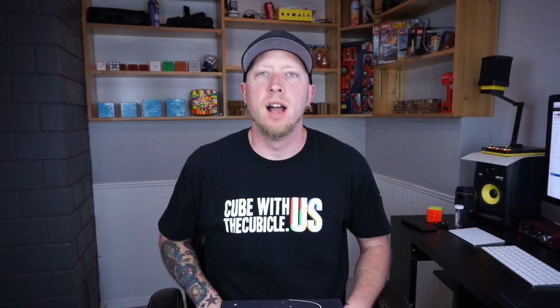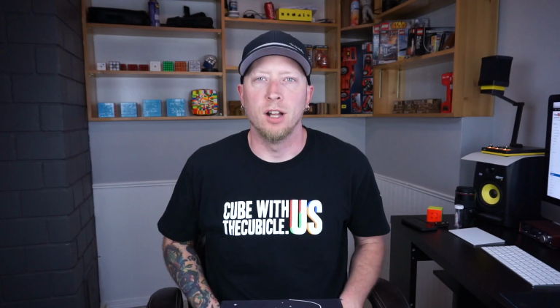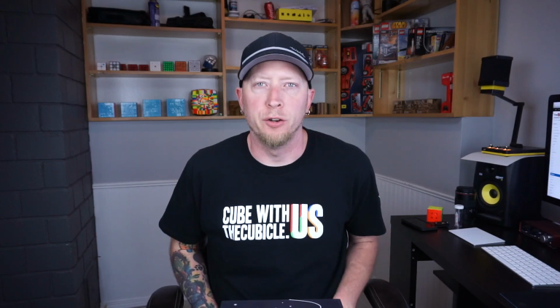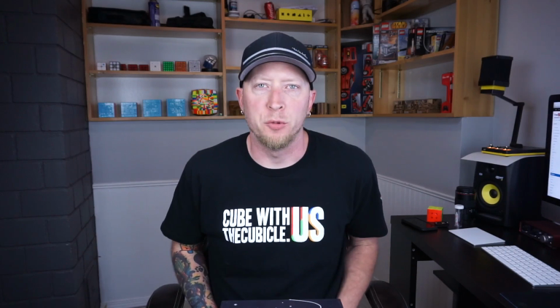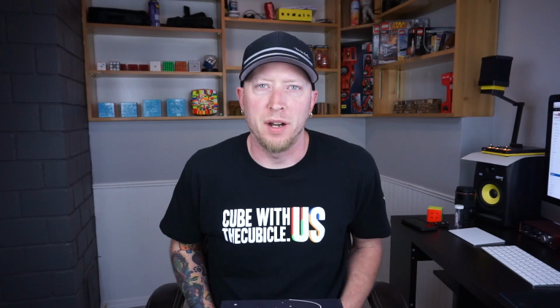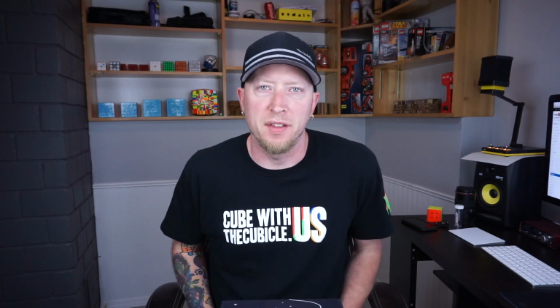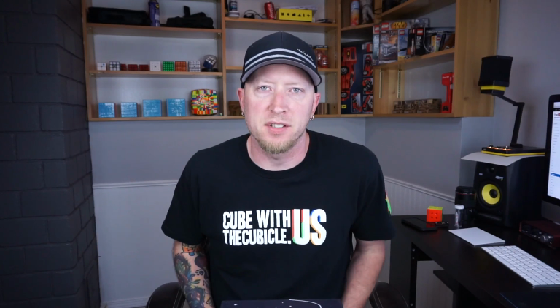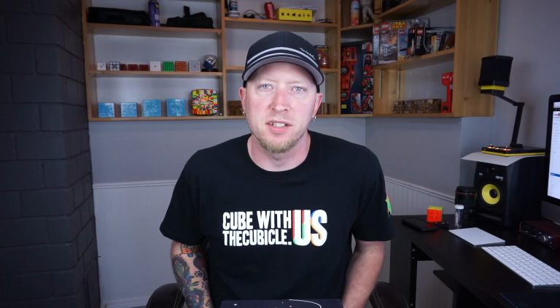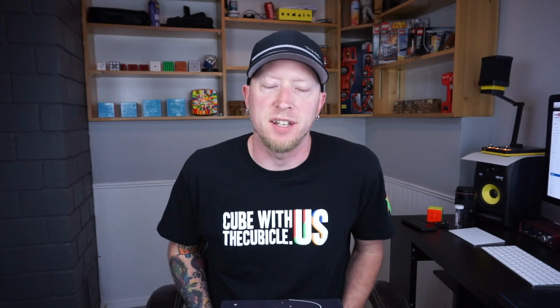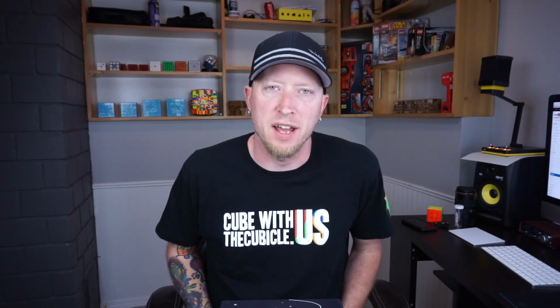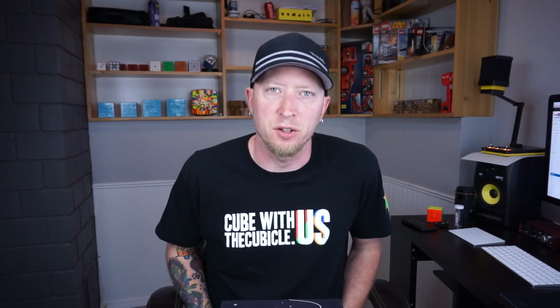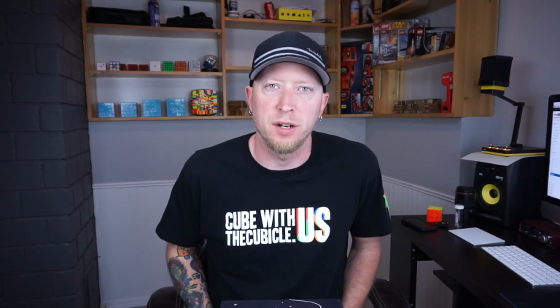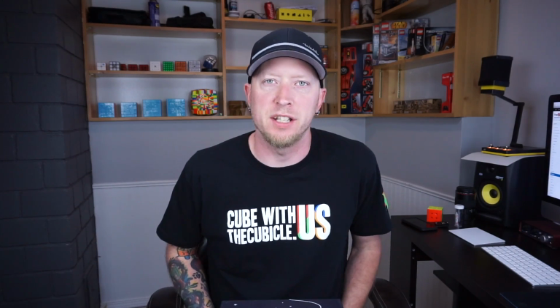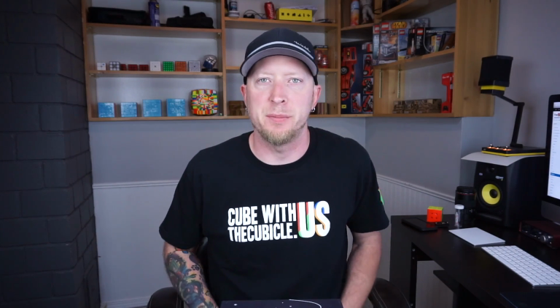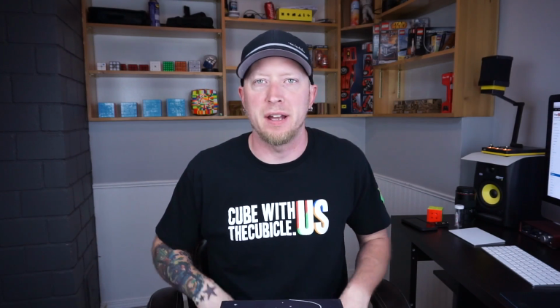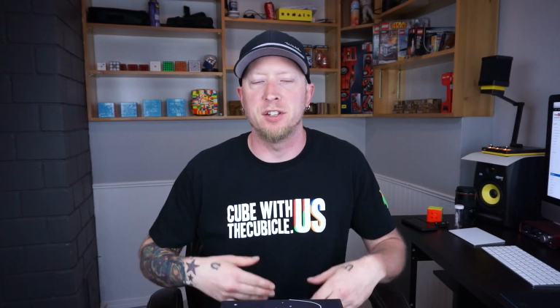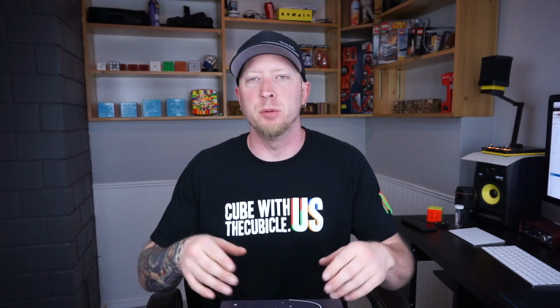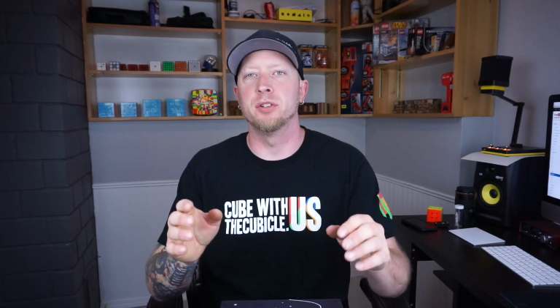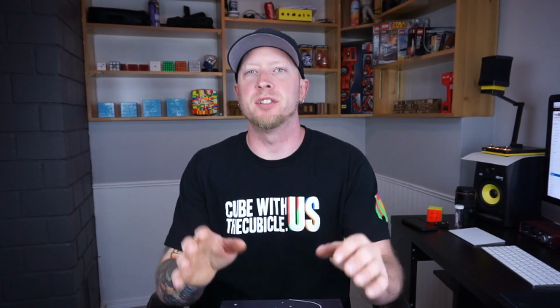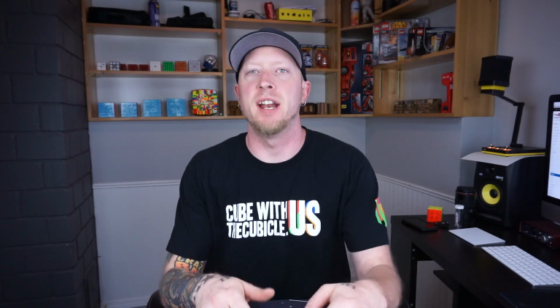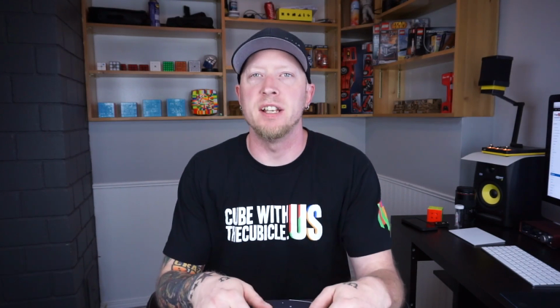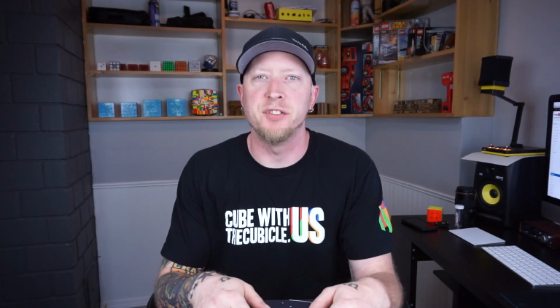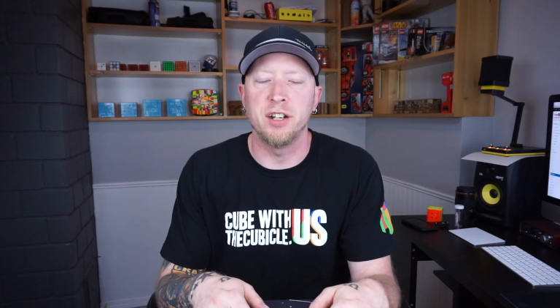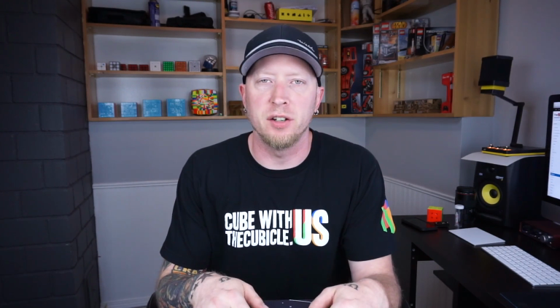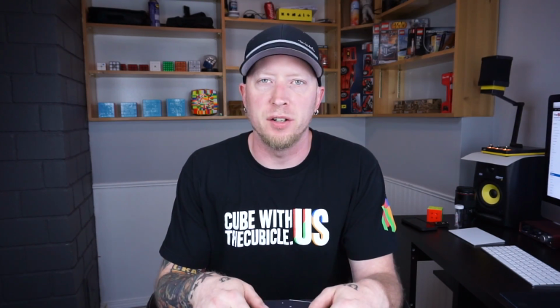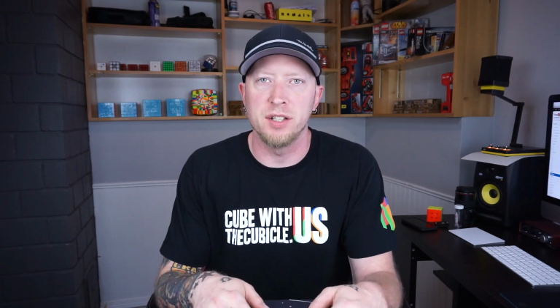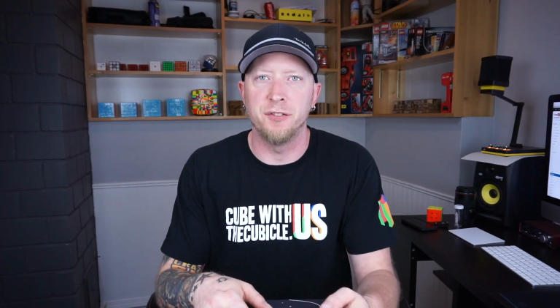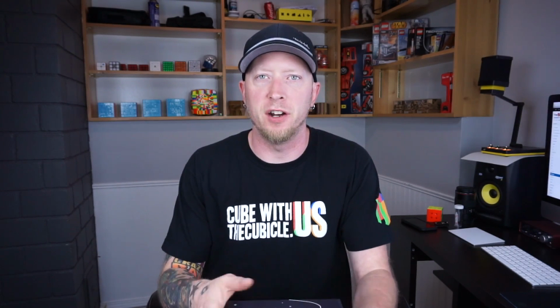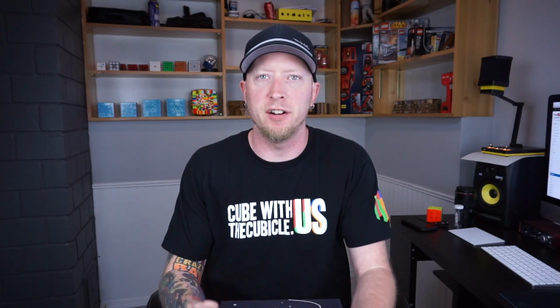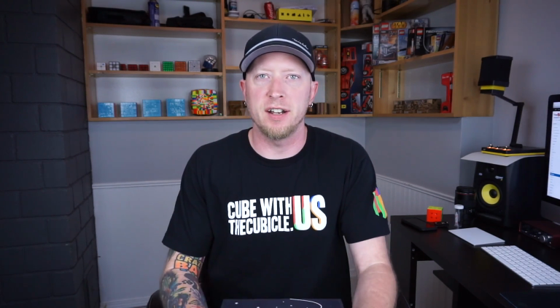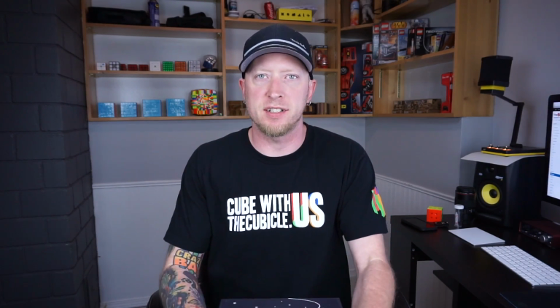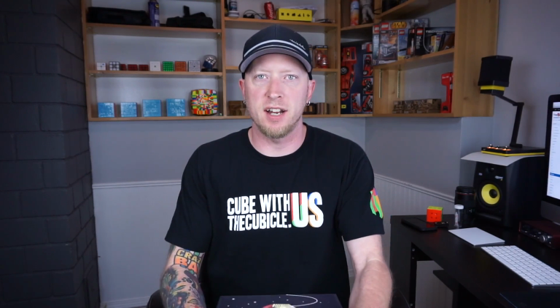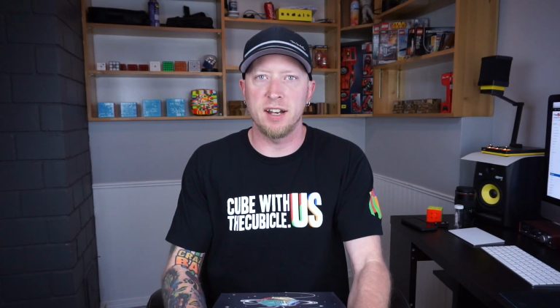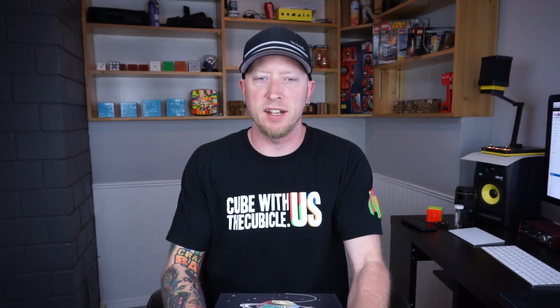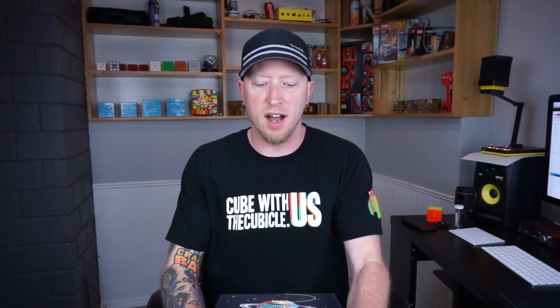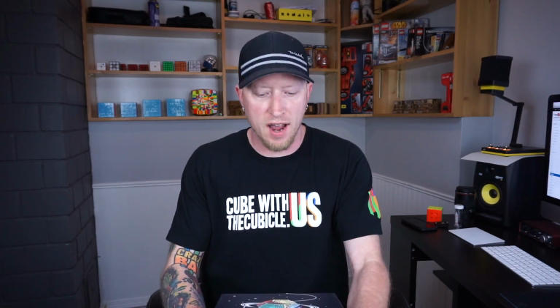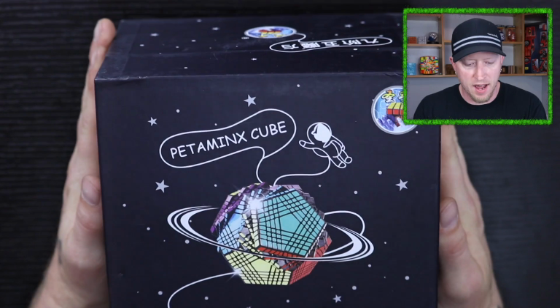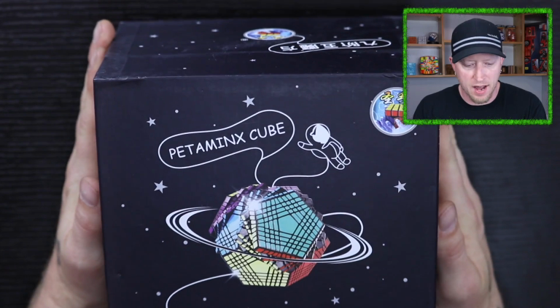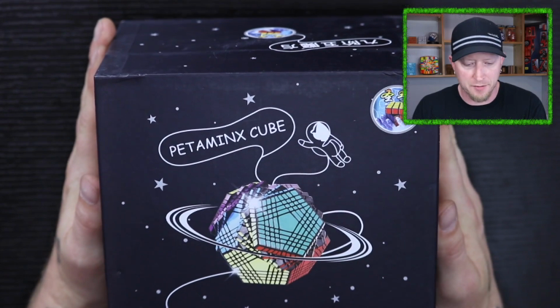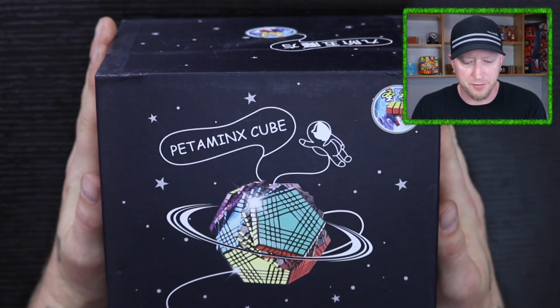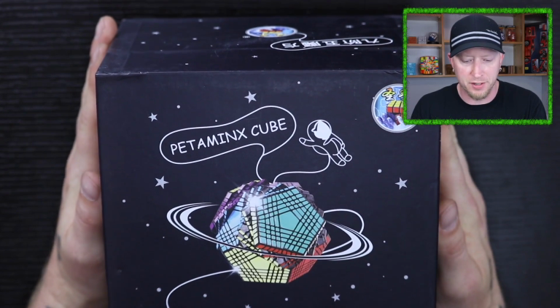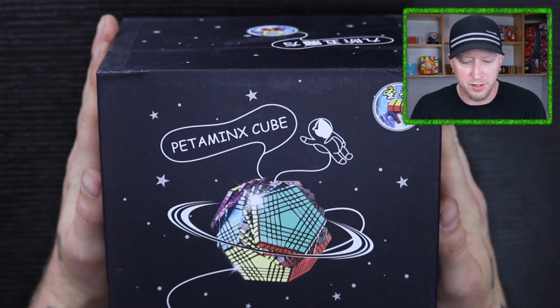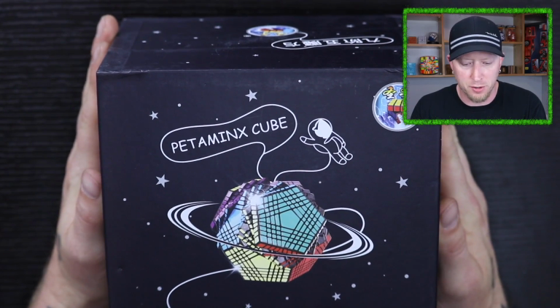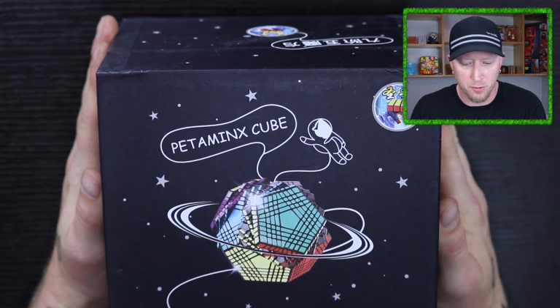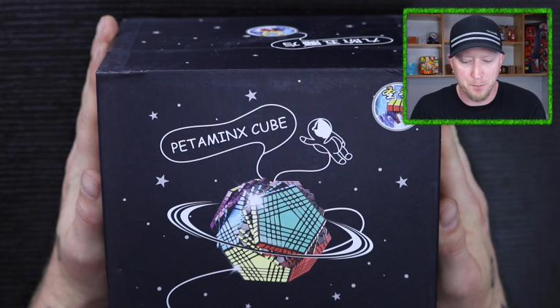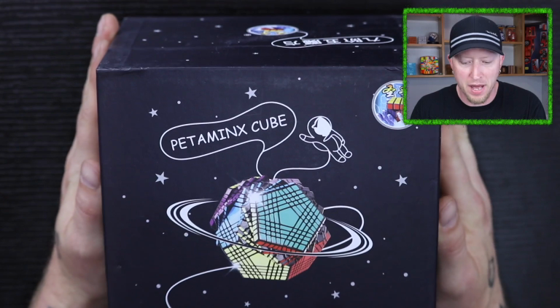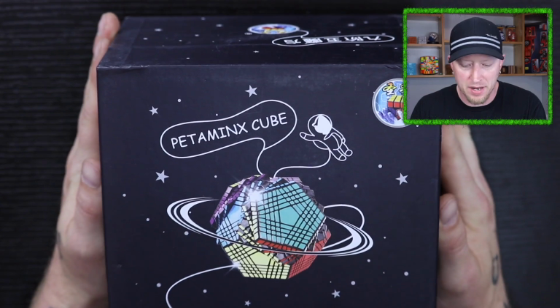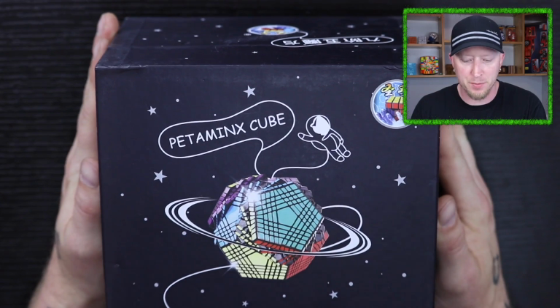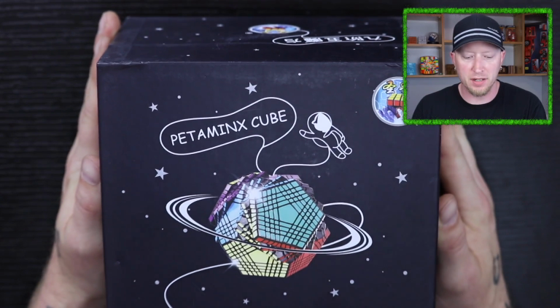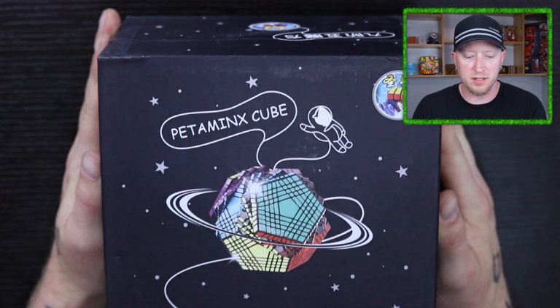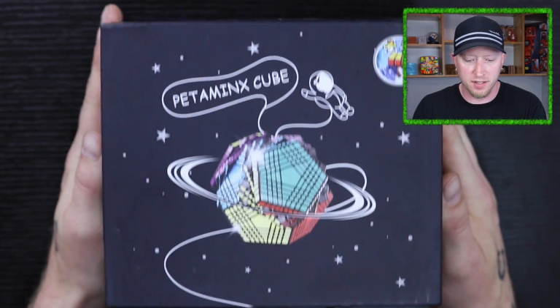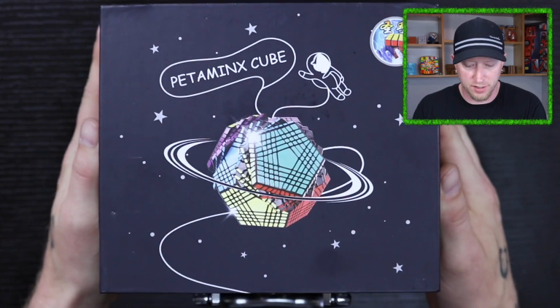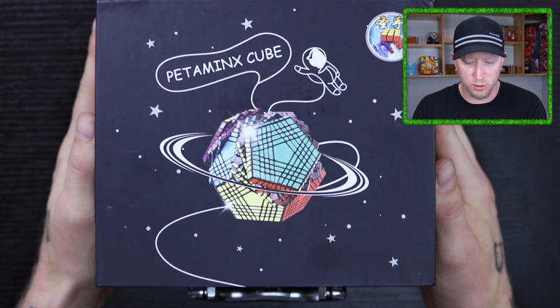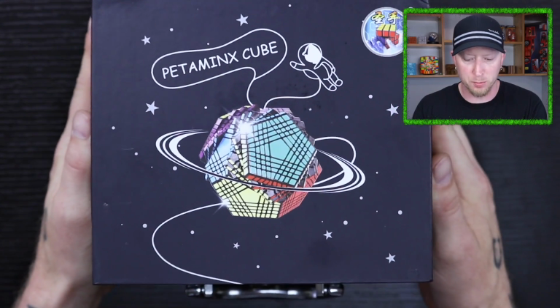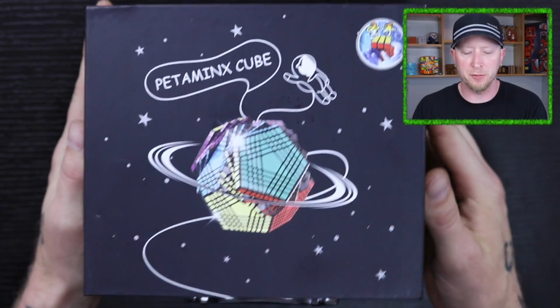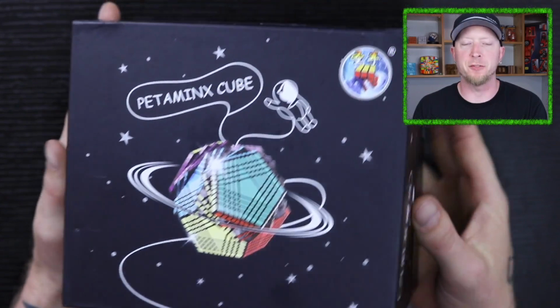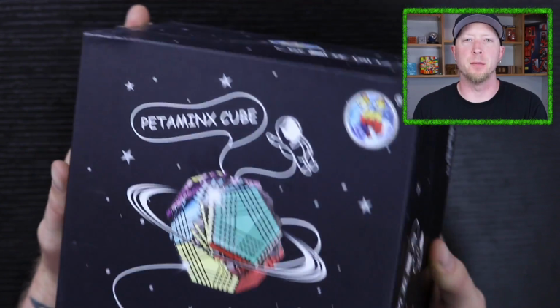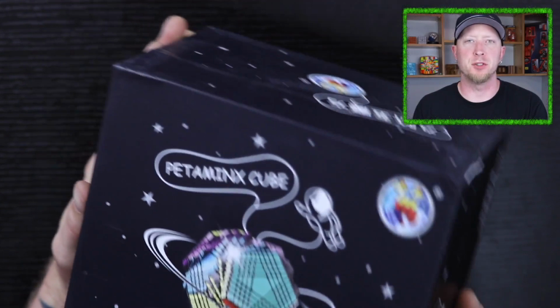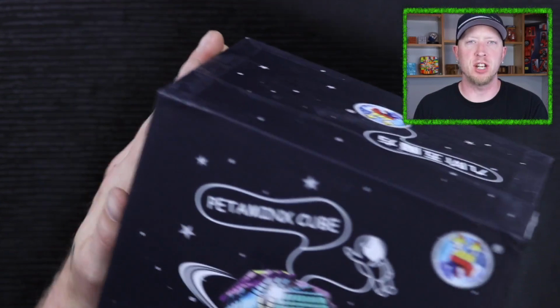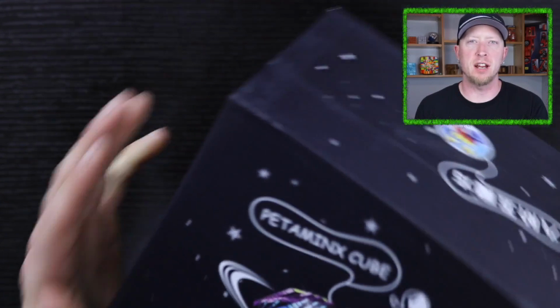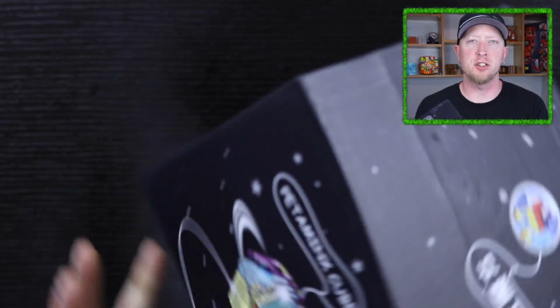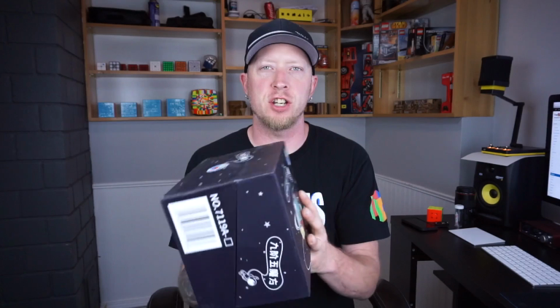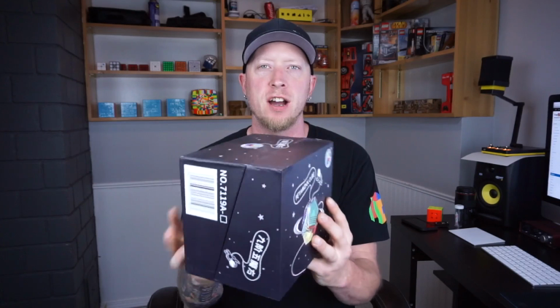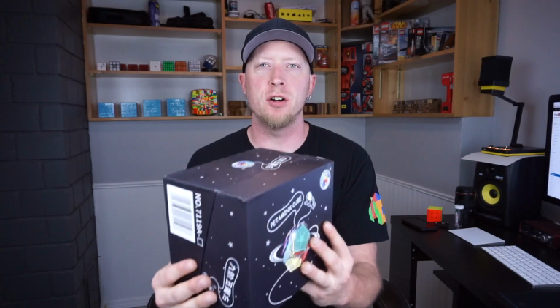Hello everybody, this is Dan, our Crazy Bad Cuber. Today's video is very exciting. I have the new Petaminx Cube from ShengShou.